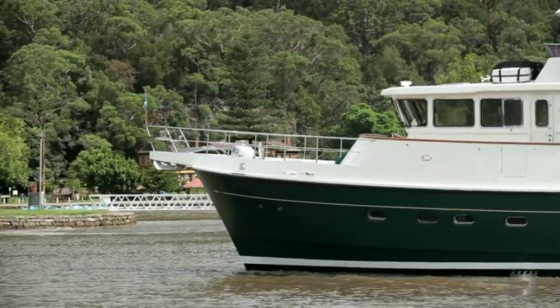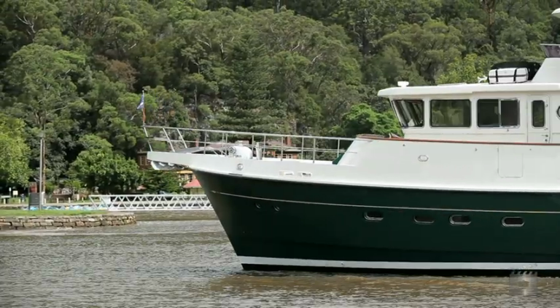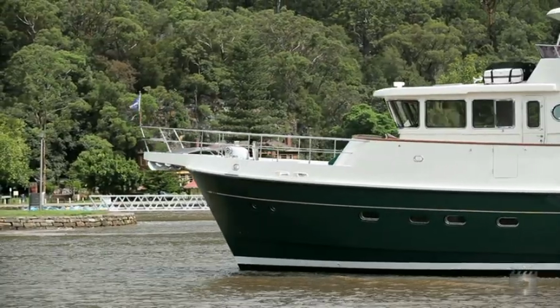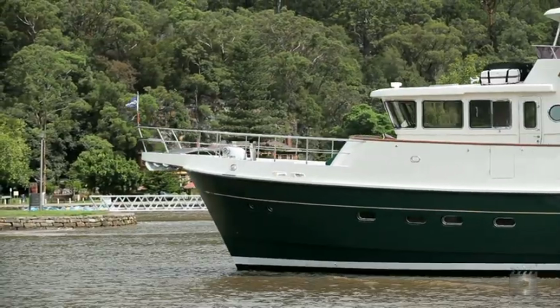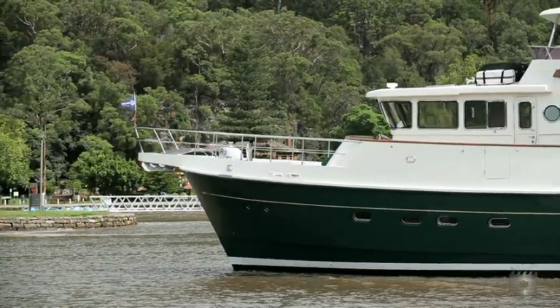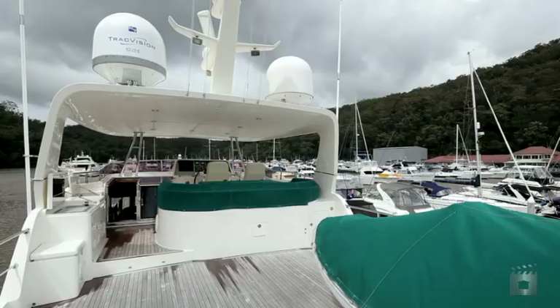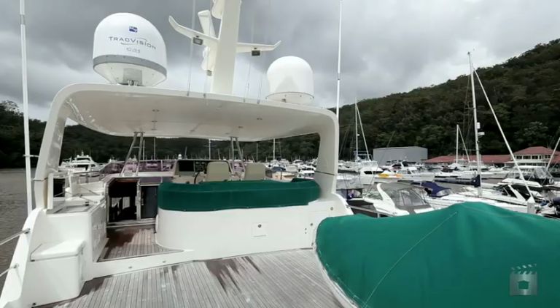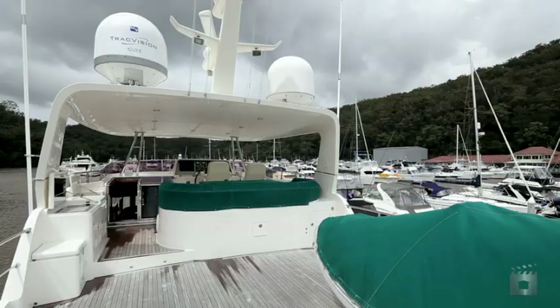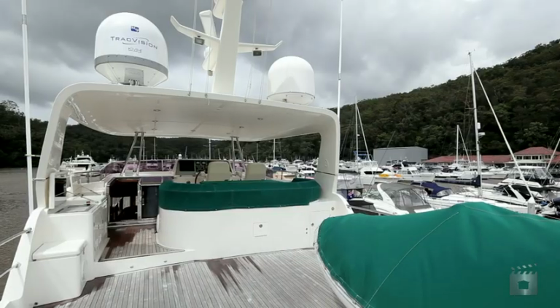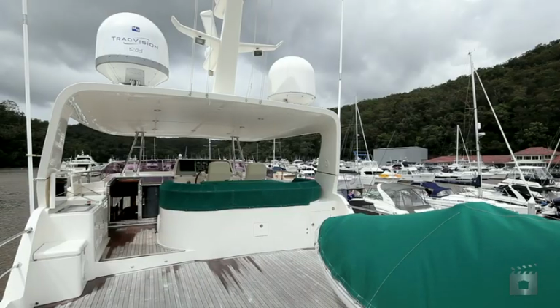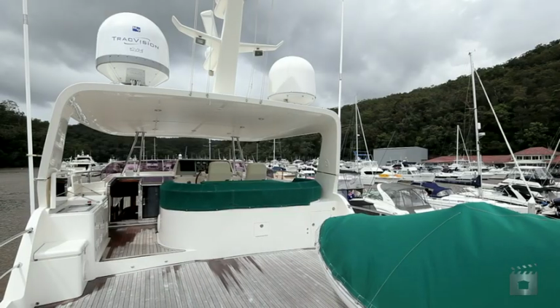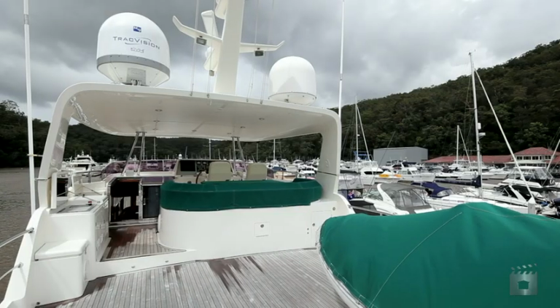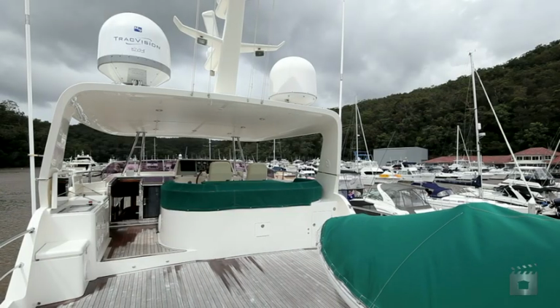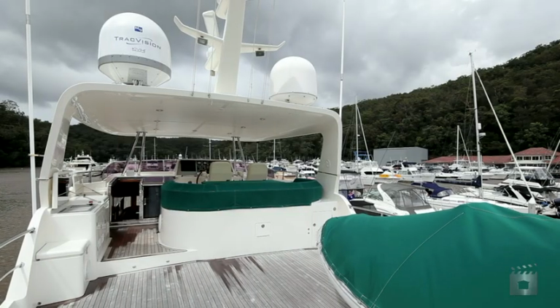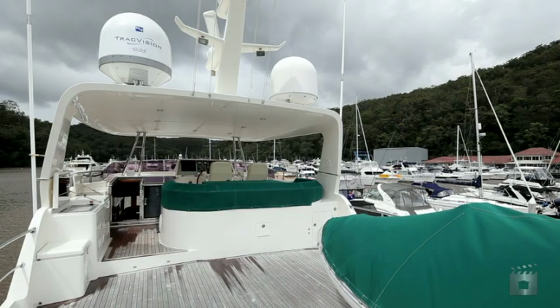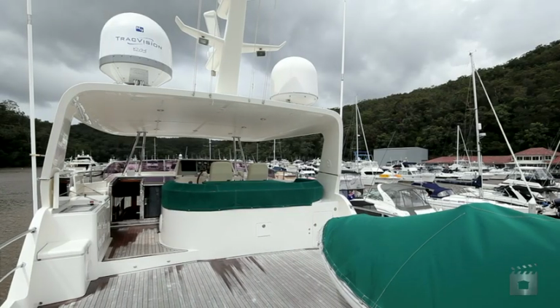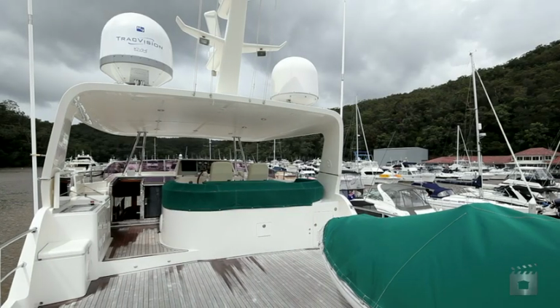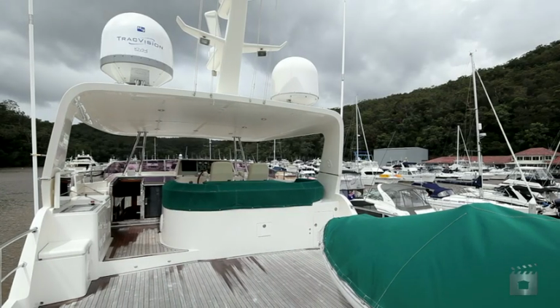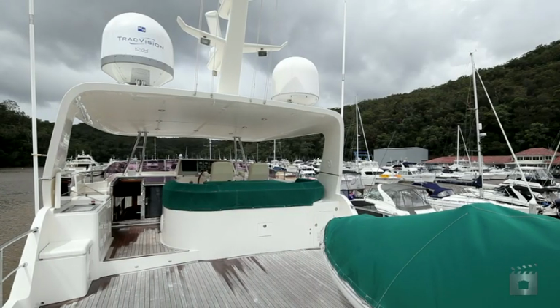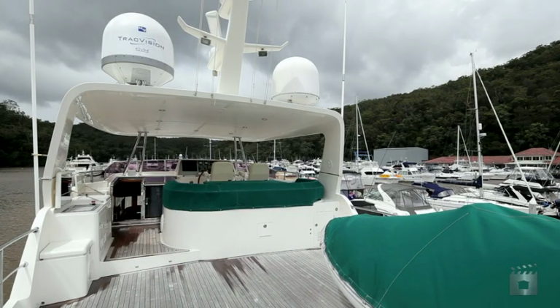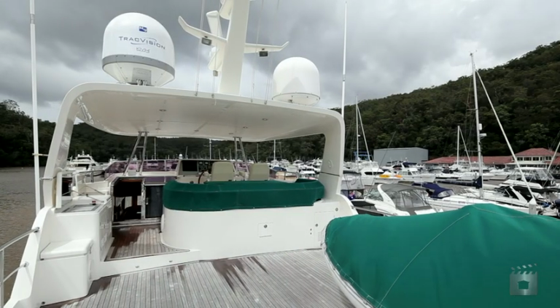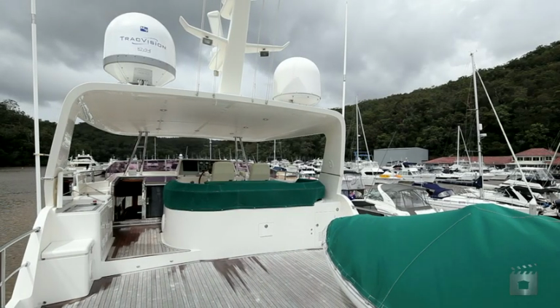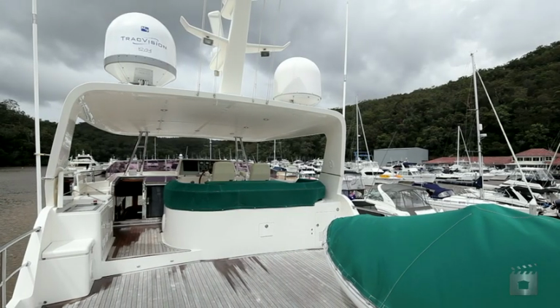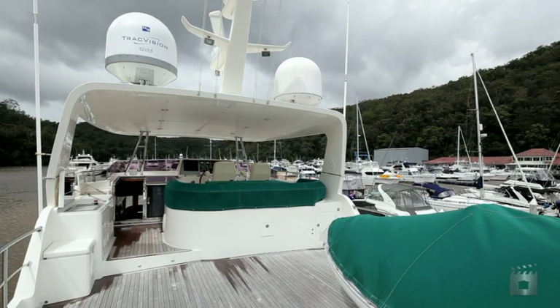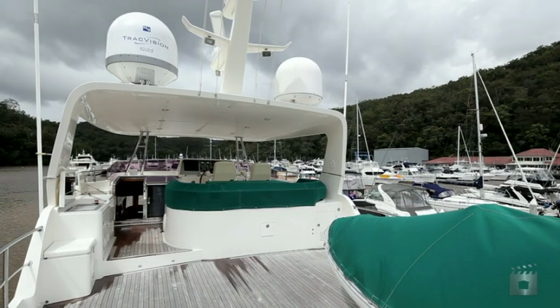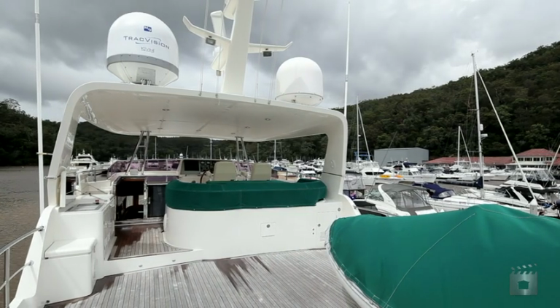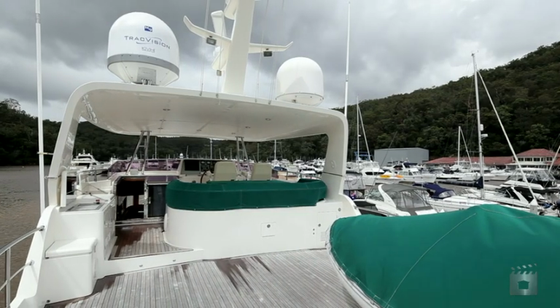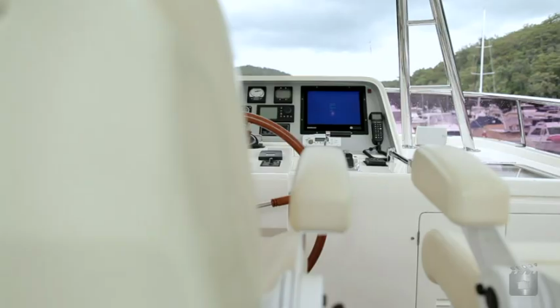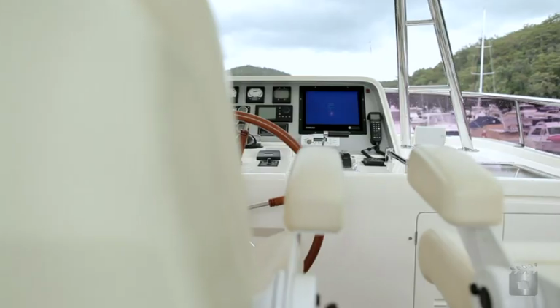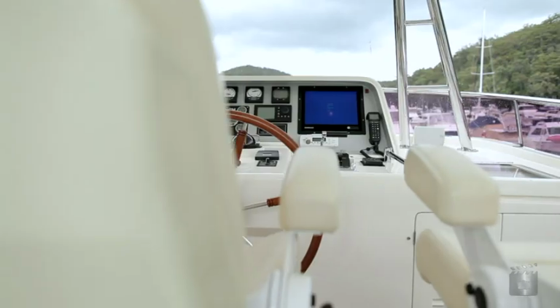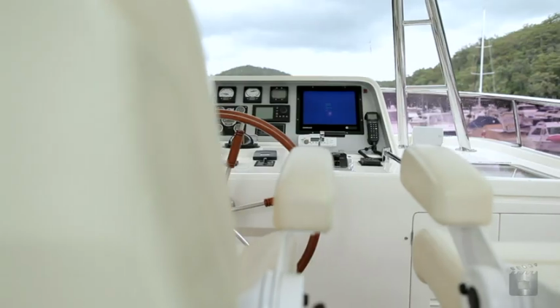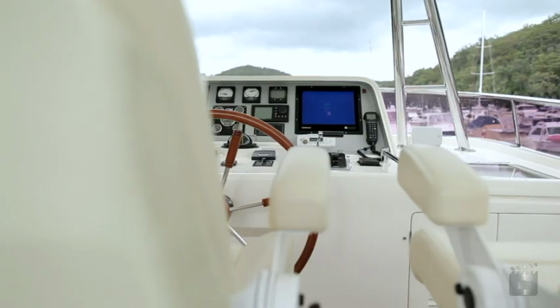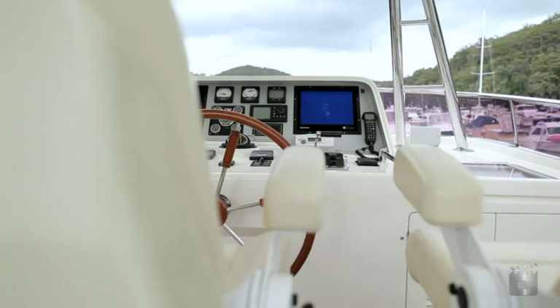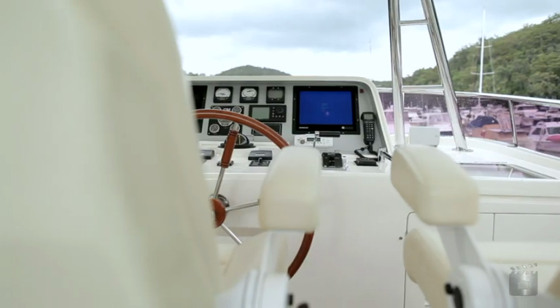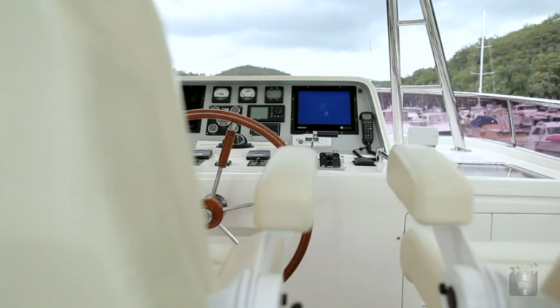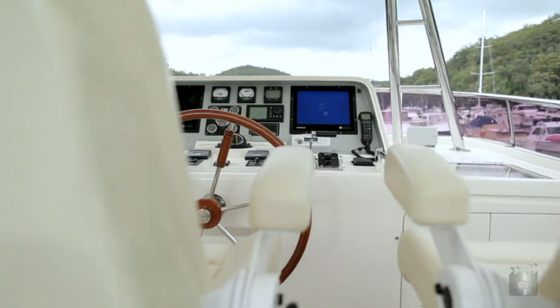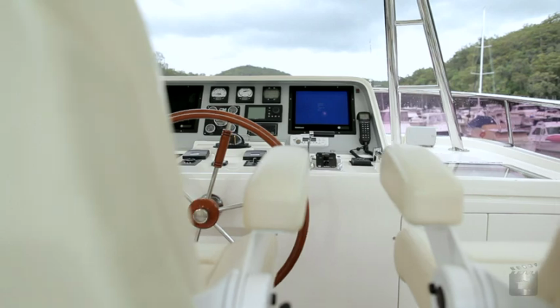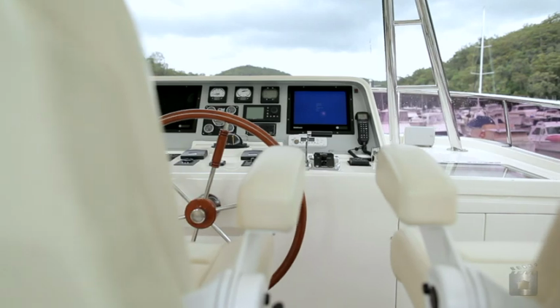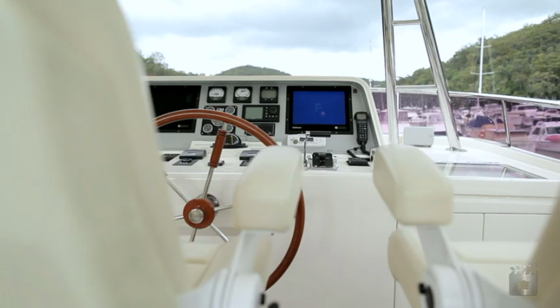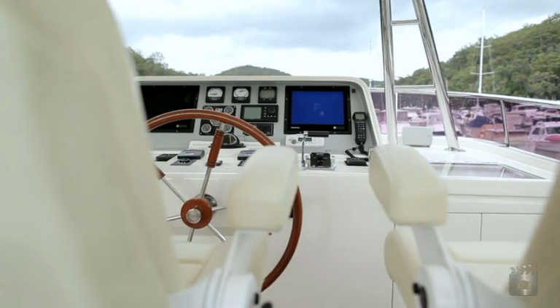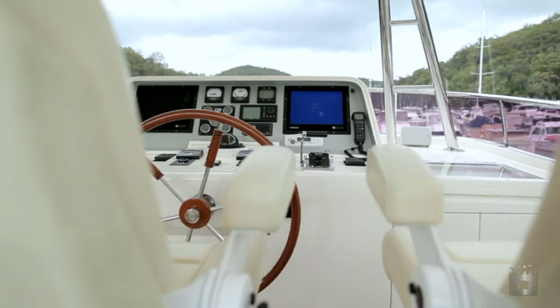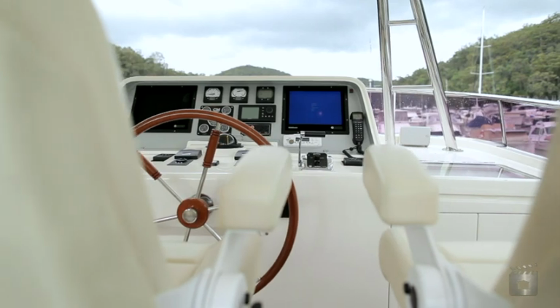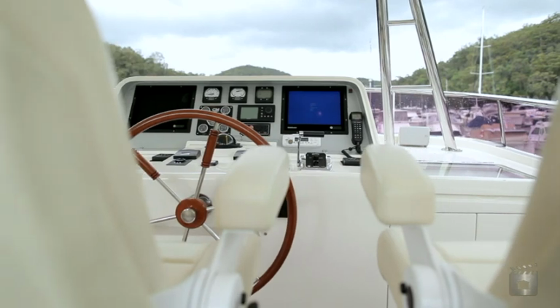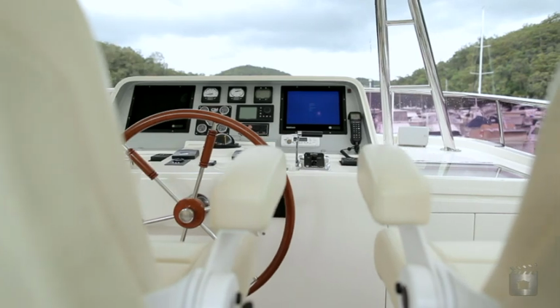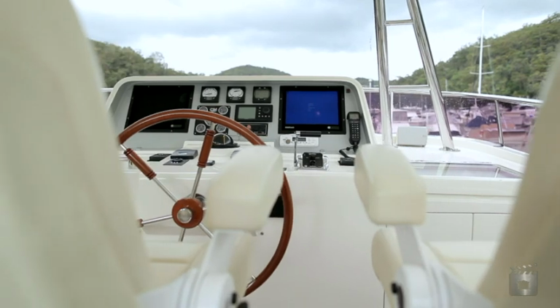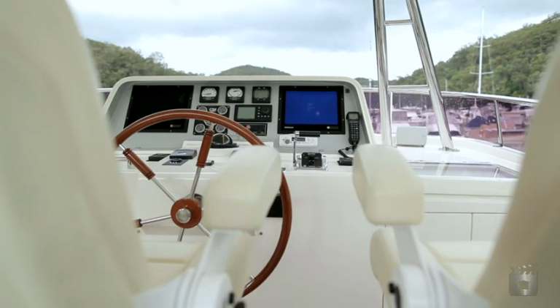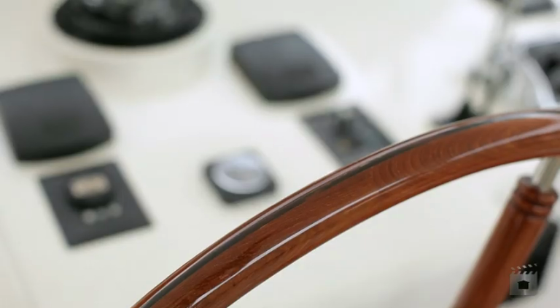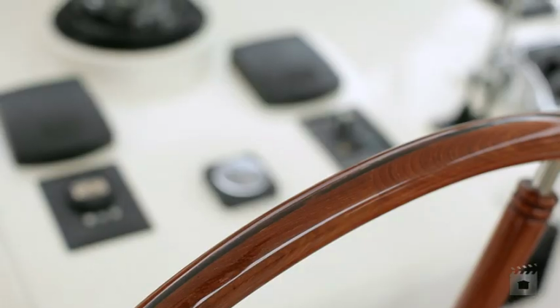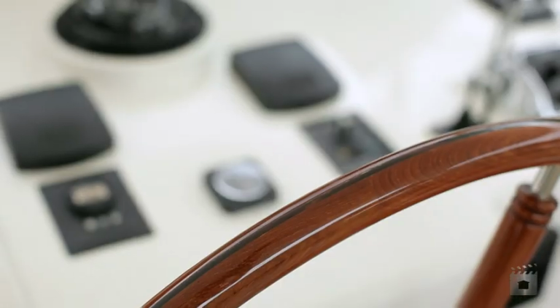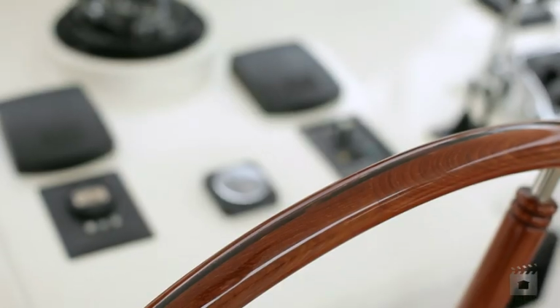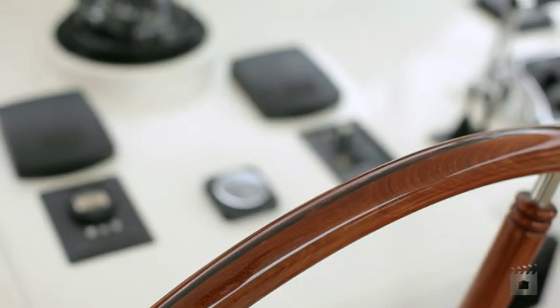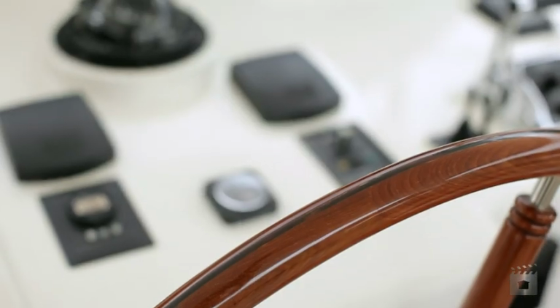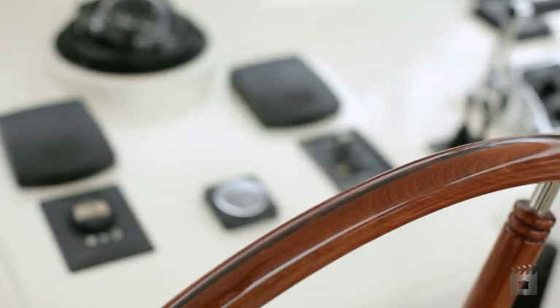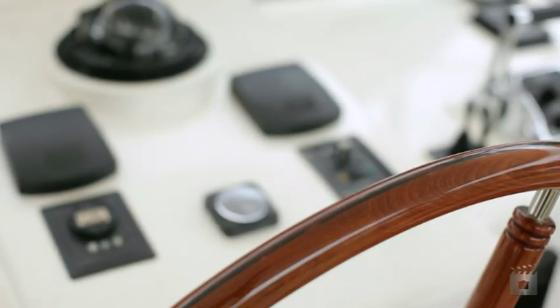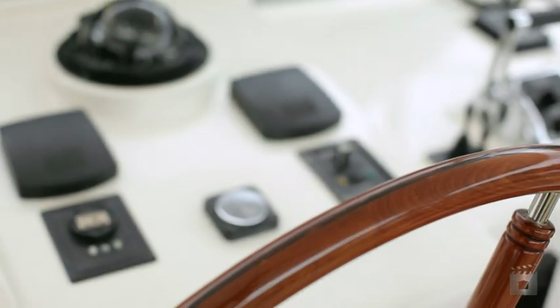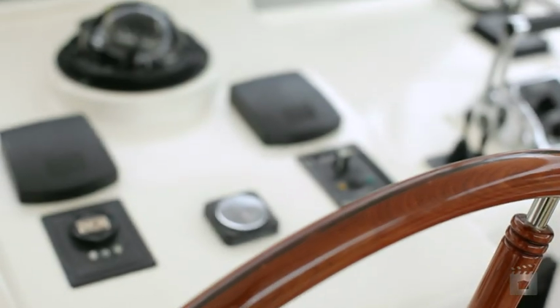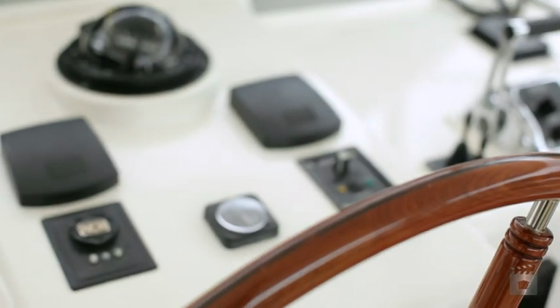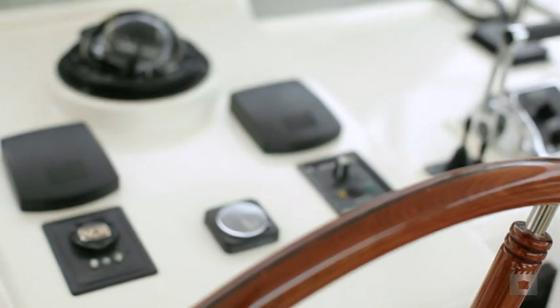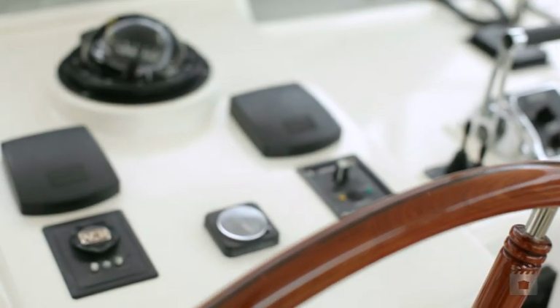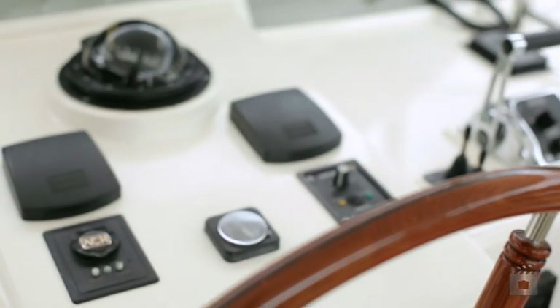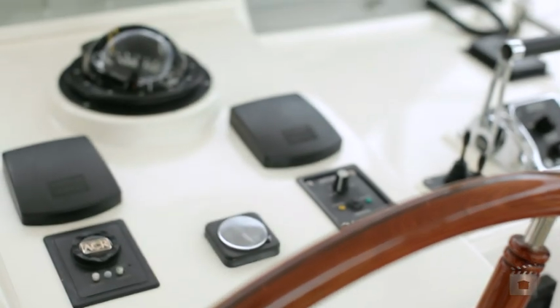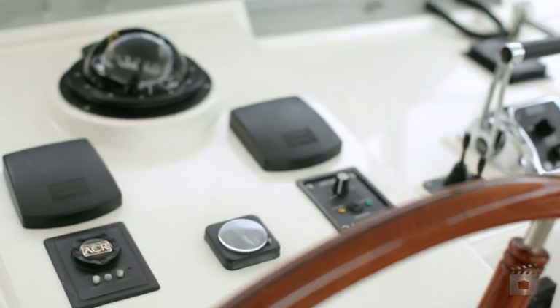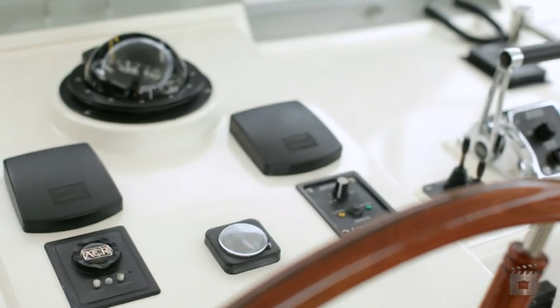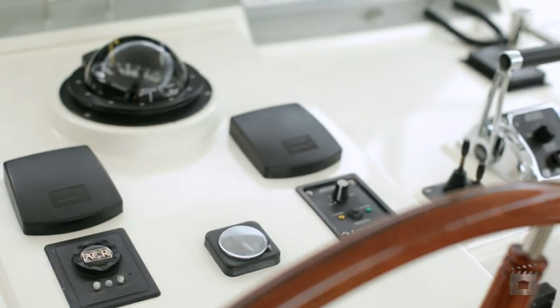The hardtop over flybridge seating and steering station area provides a perfectly protected driving position.